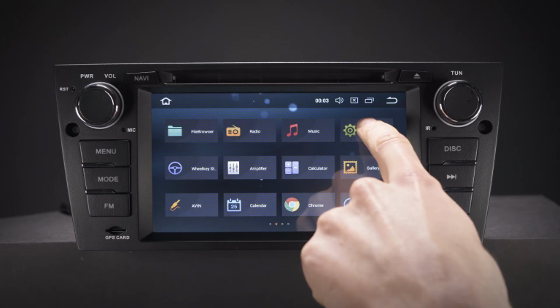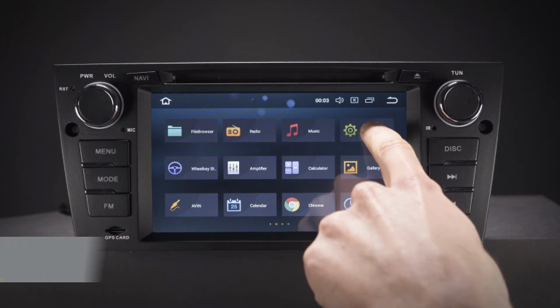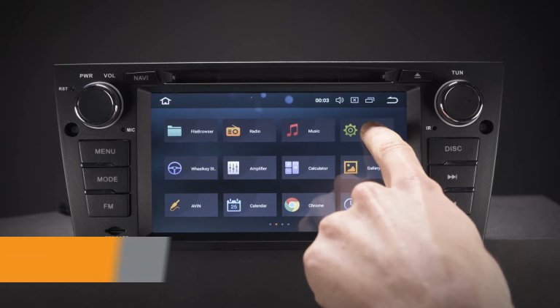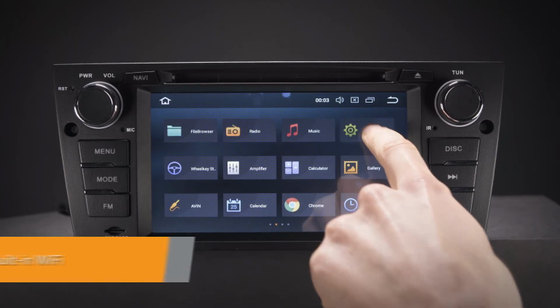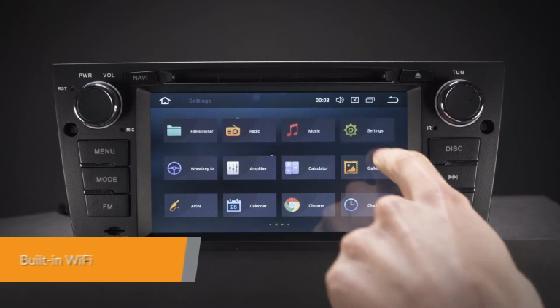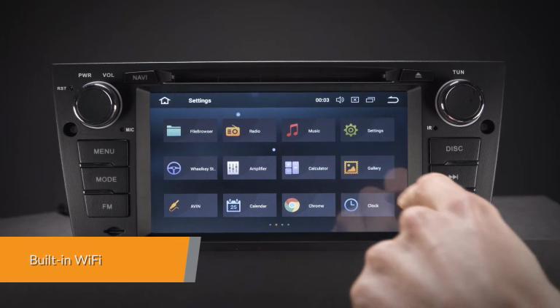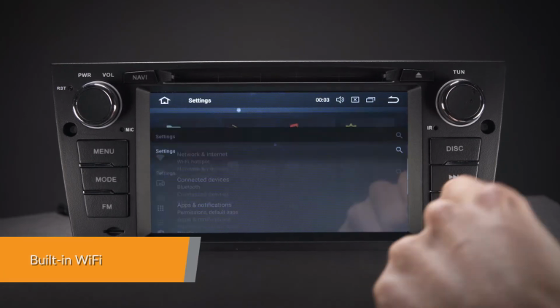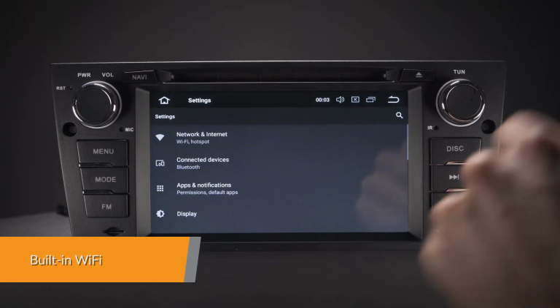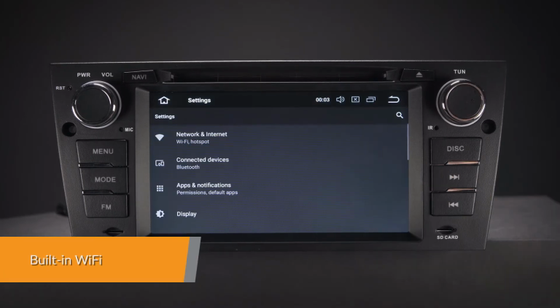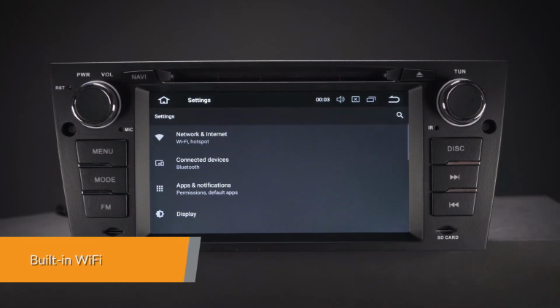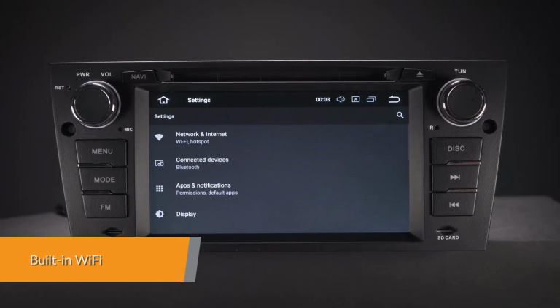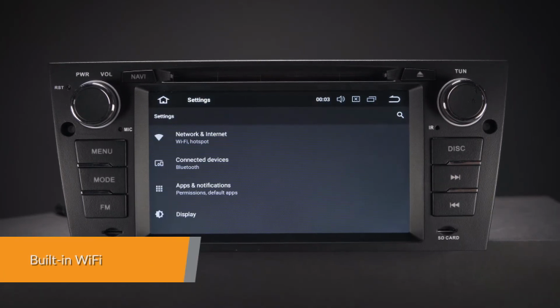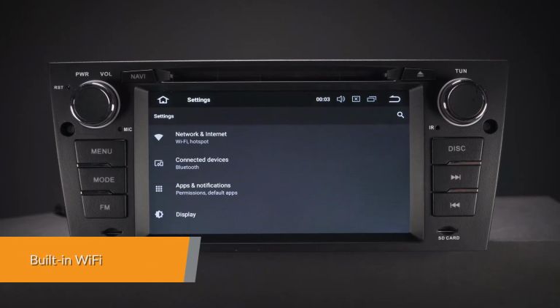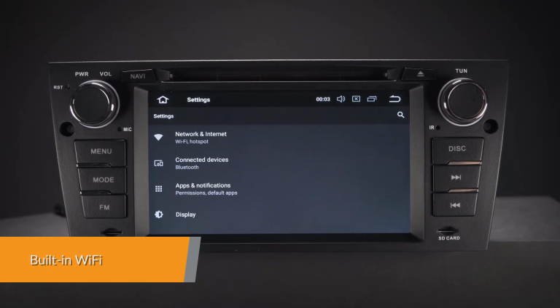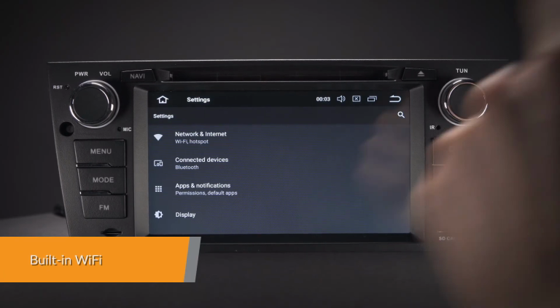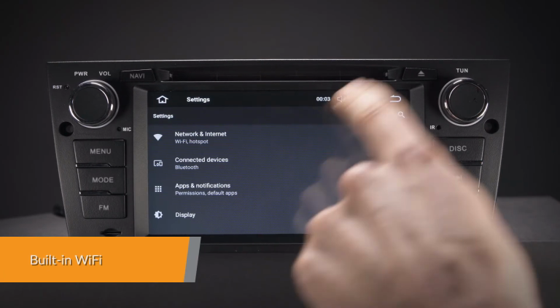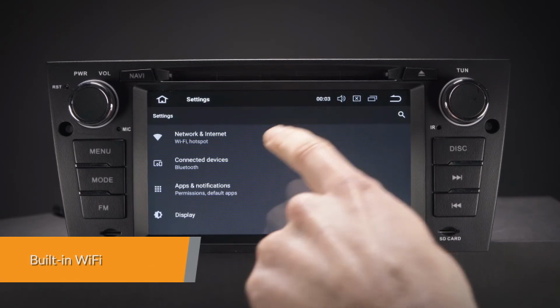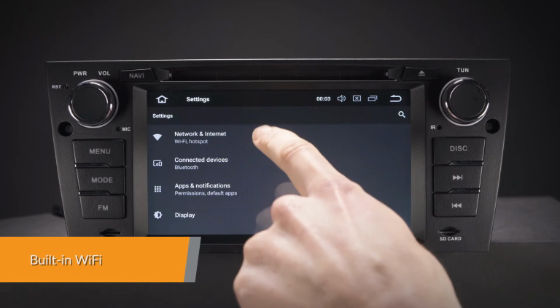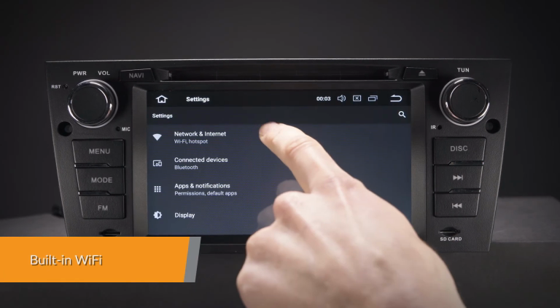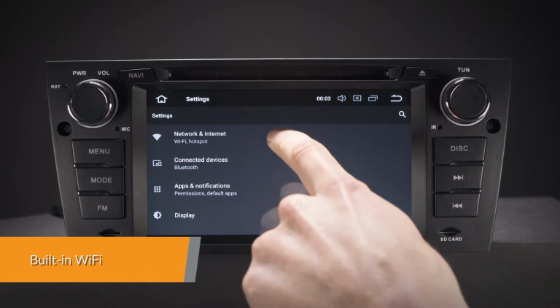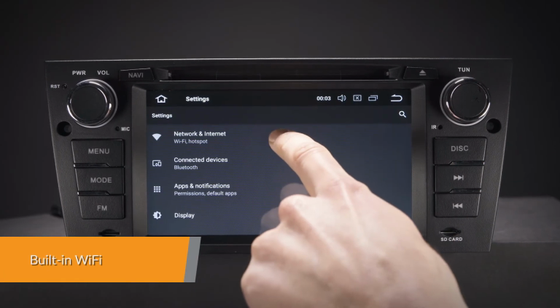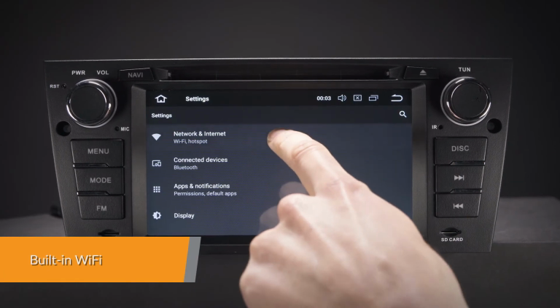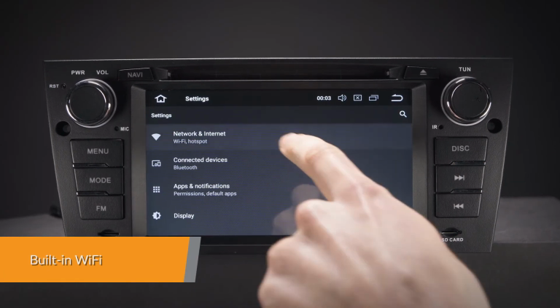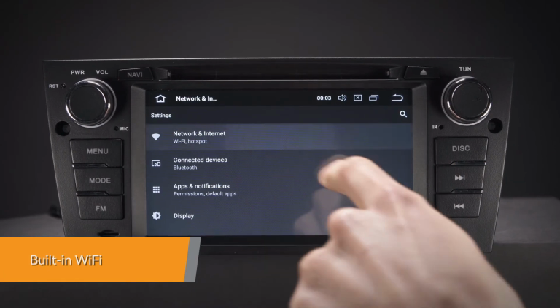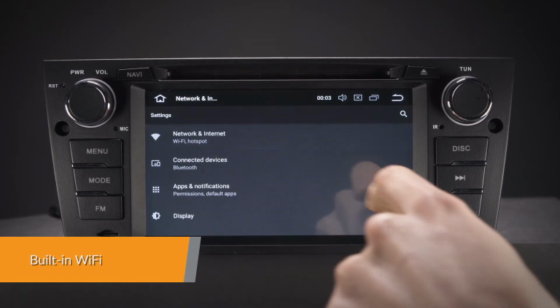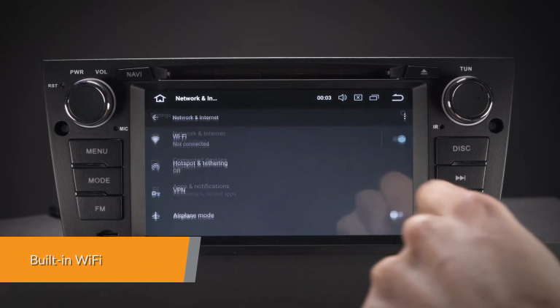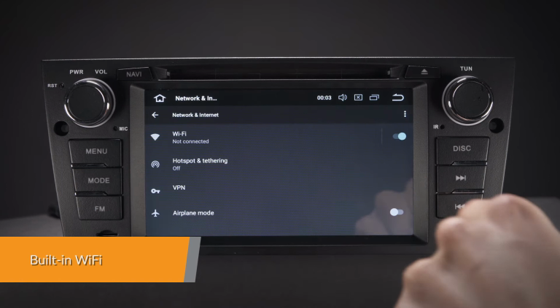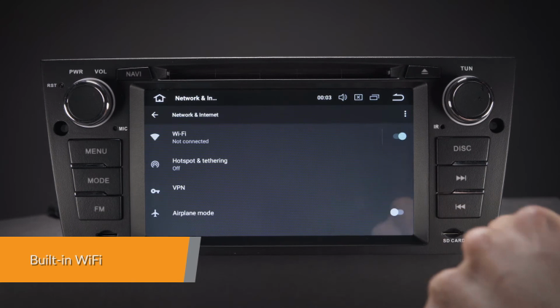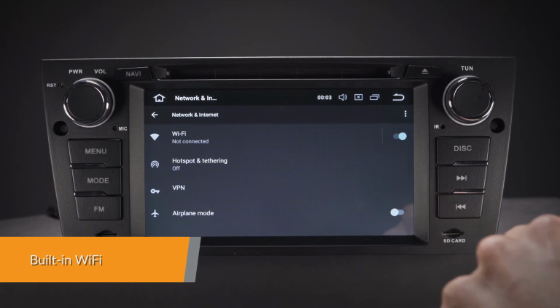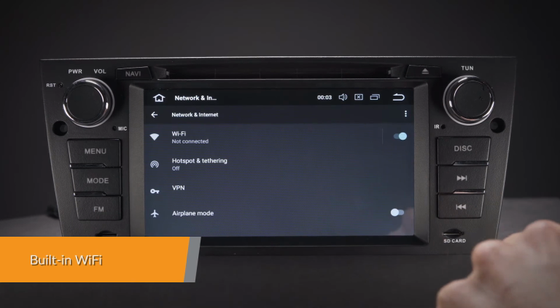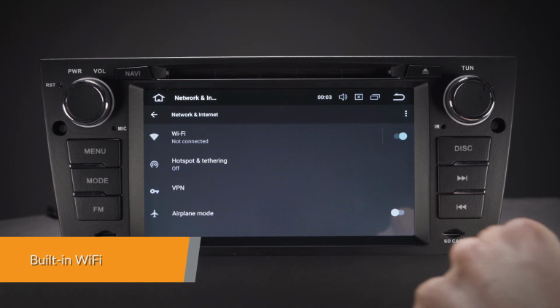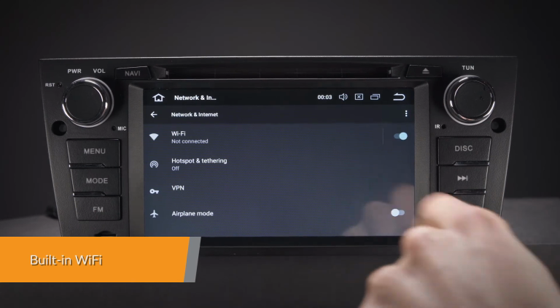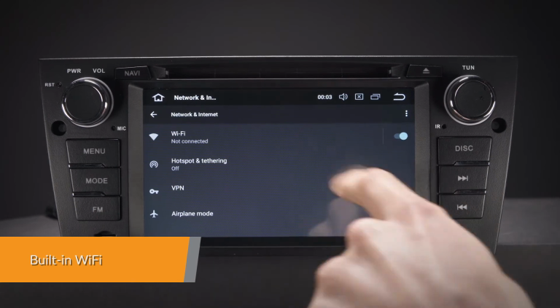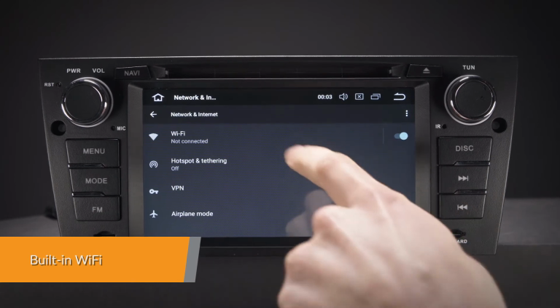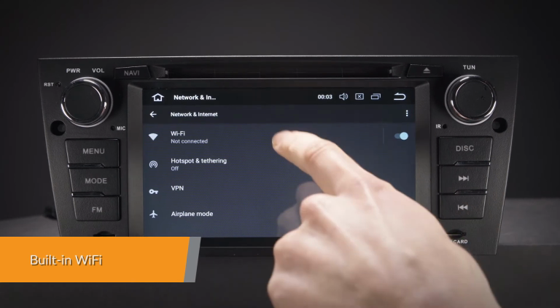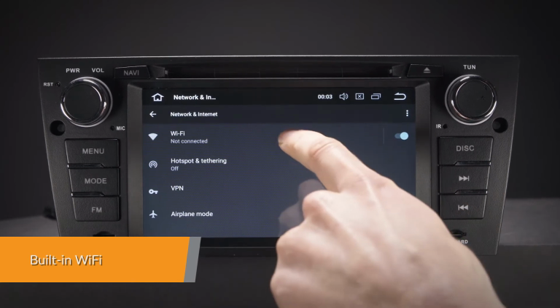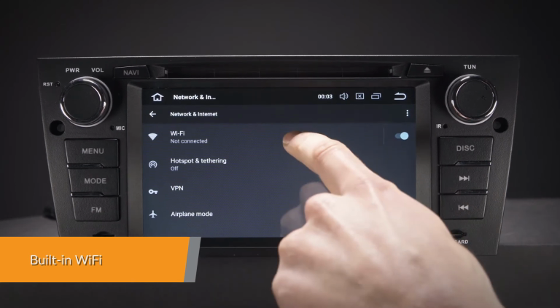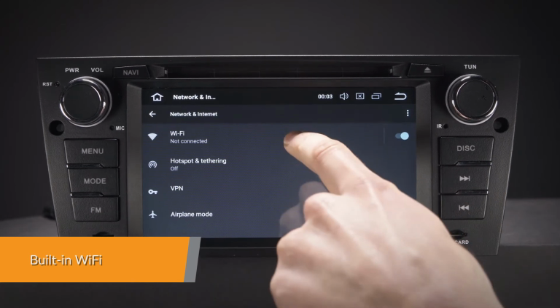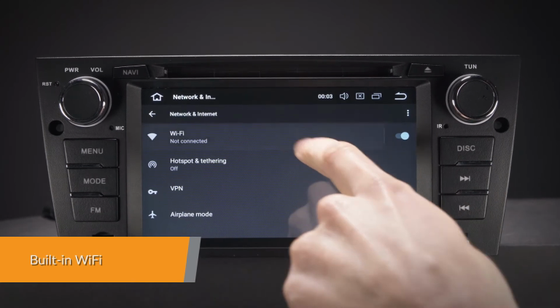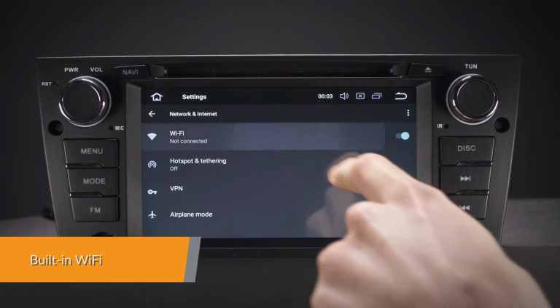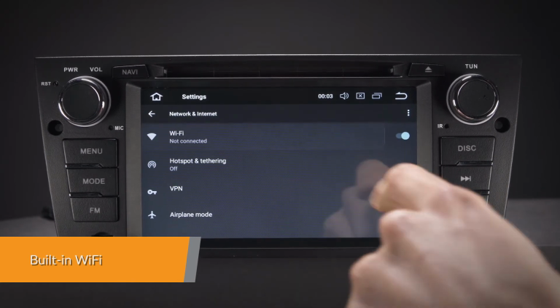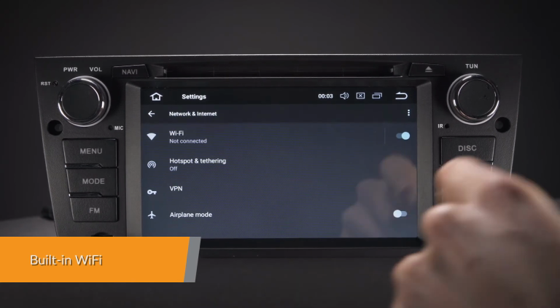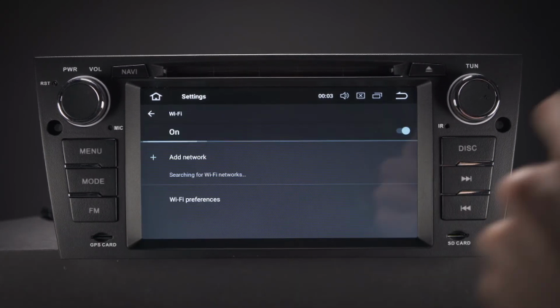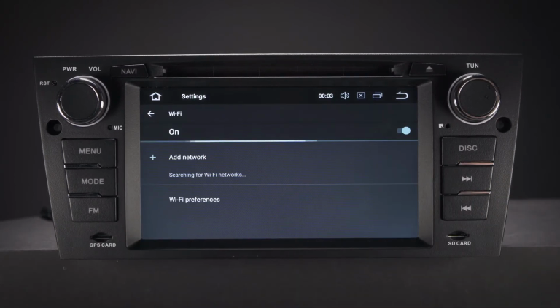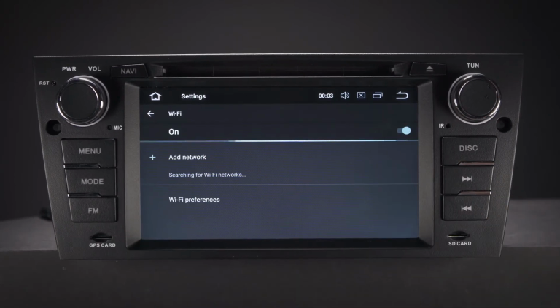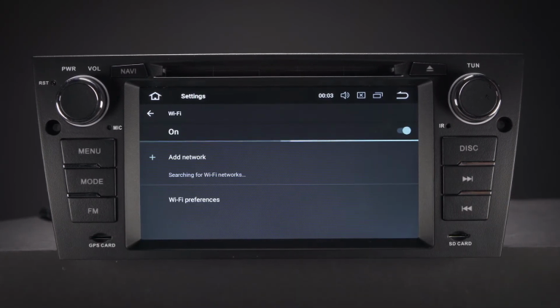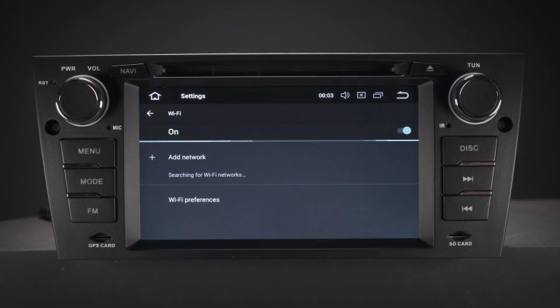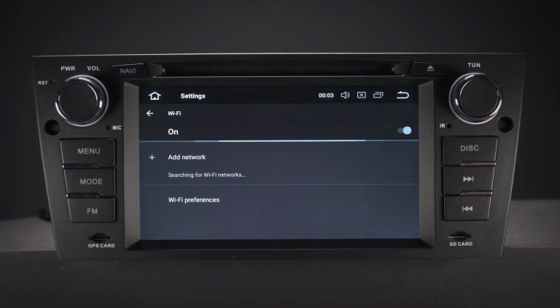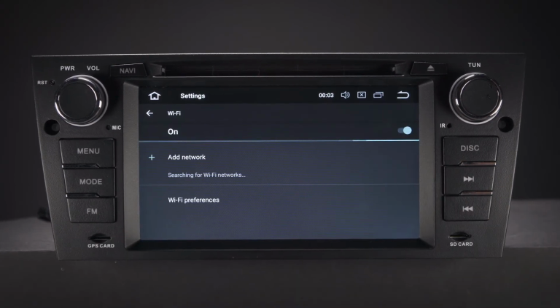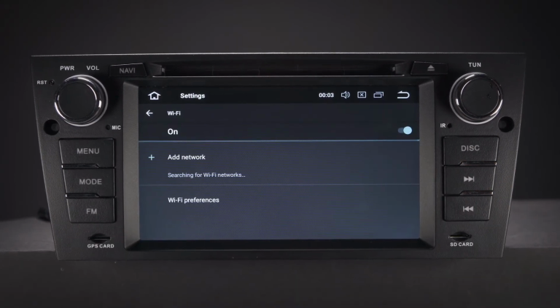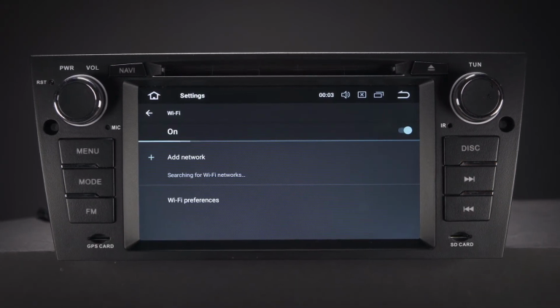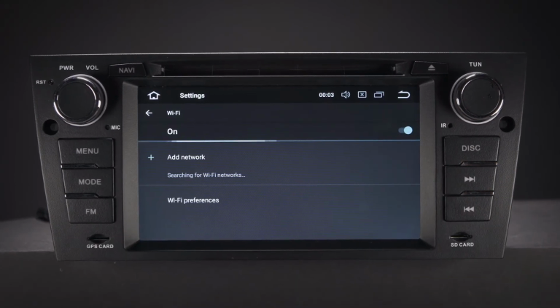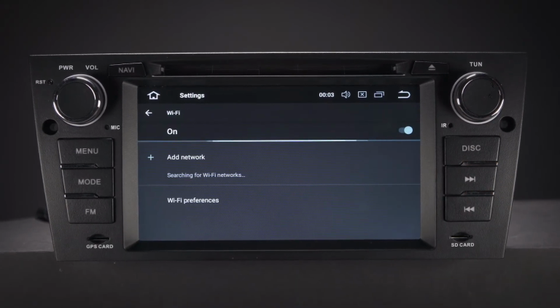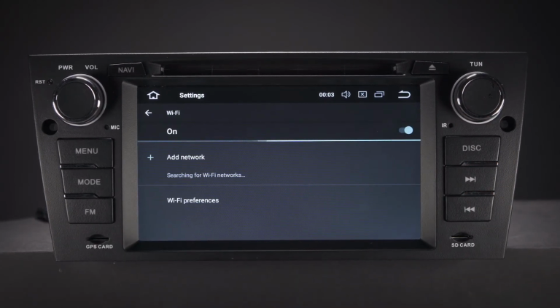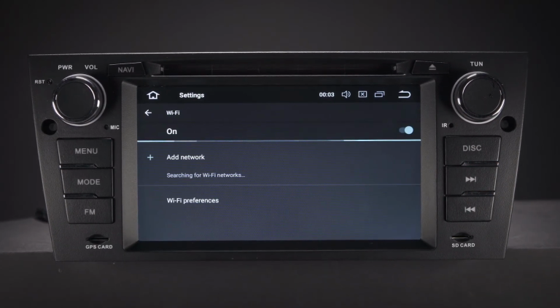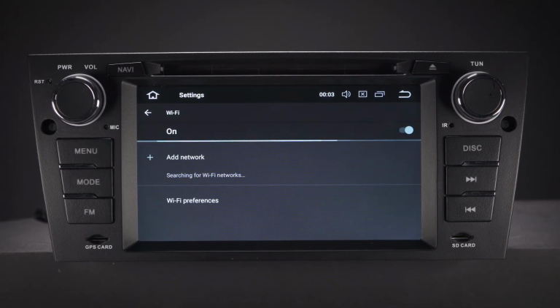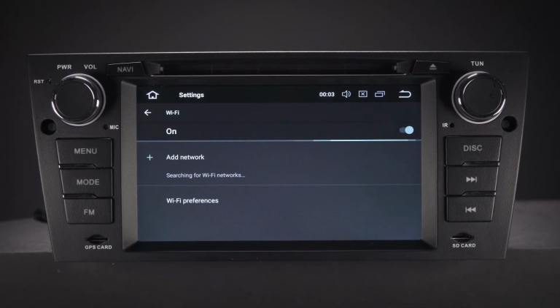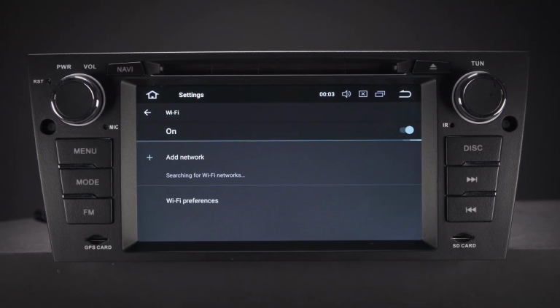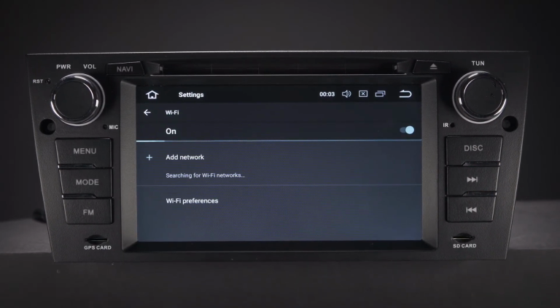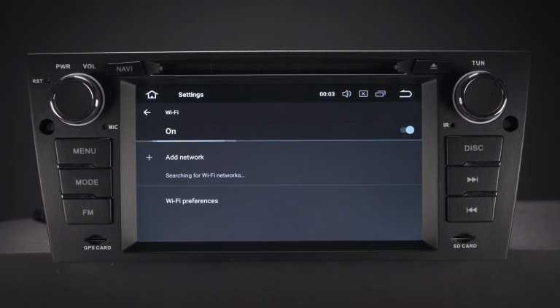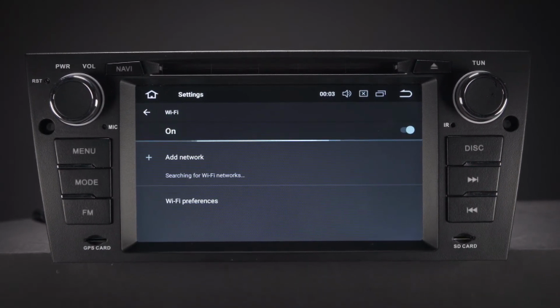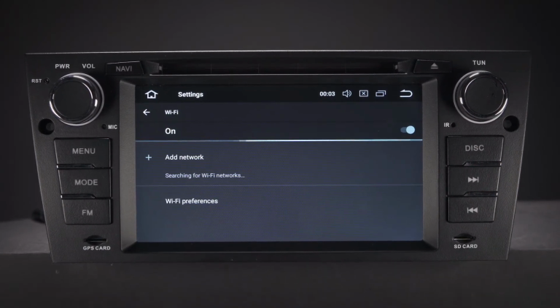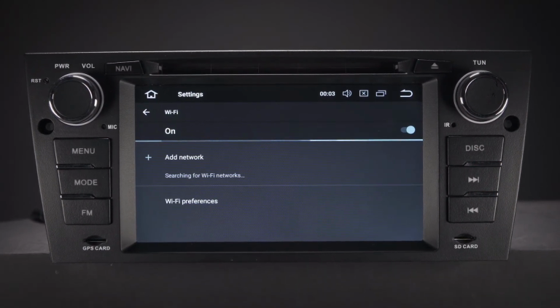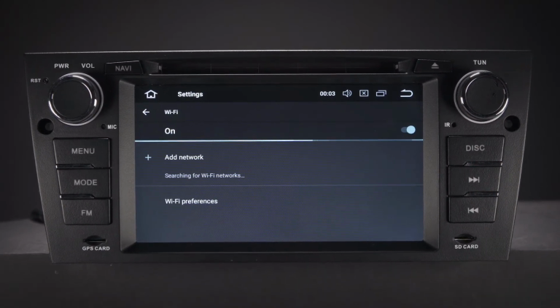This unit has faster LTE download speeds with the built-in Wi-Fi. This unit also accepts an external 3G or 4G dongle.